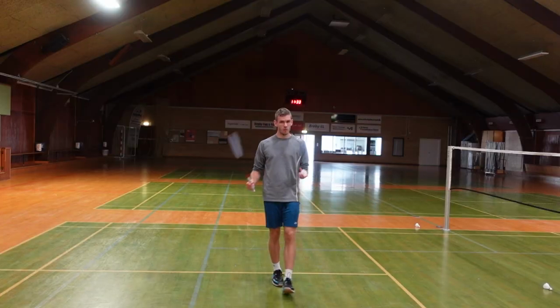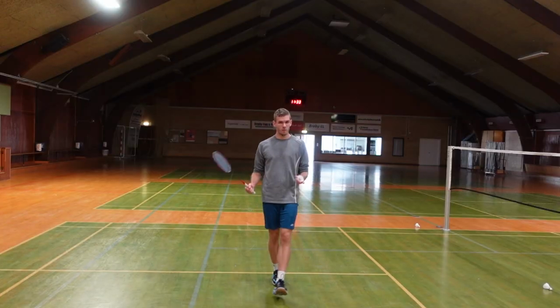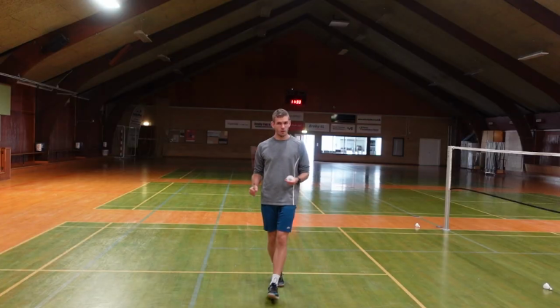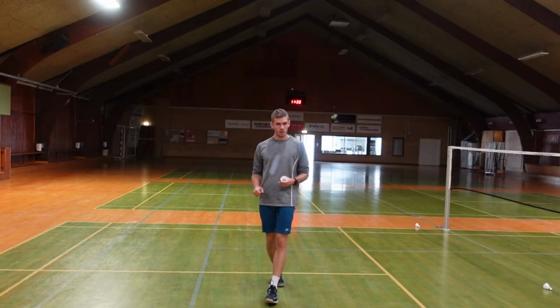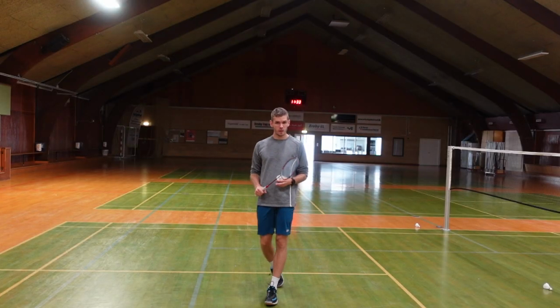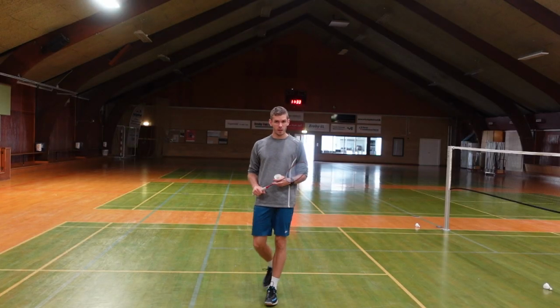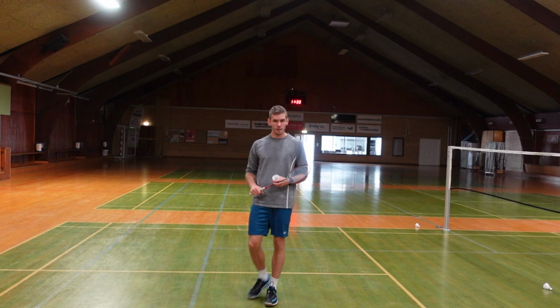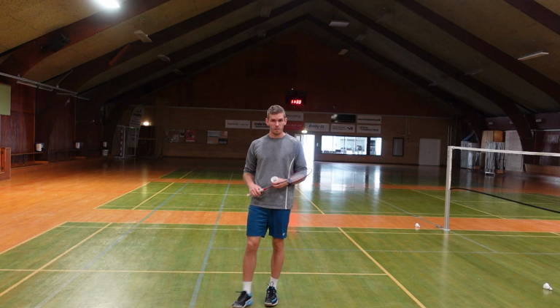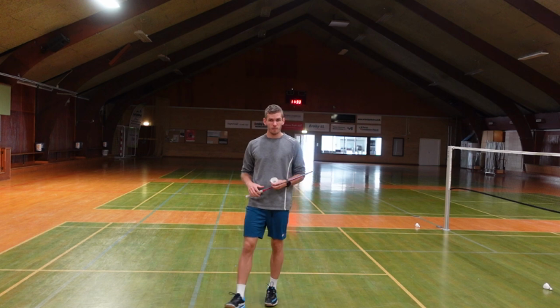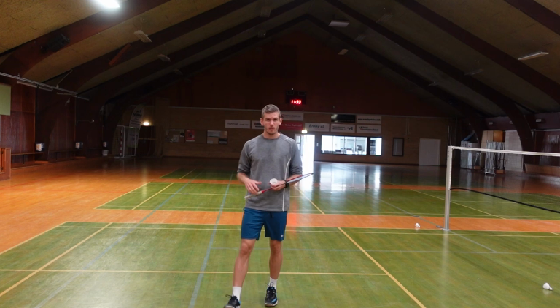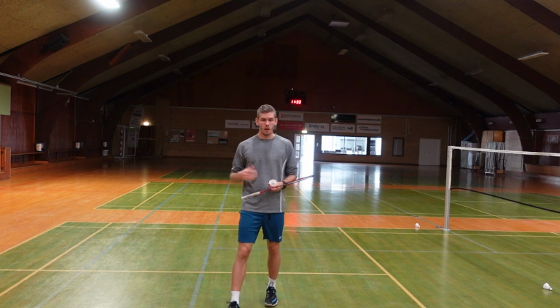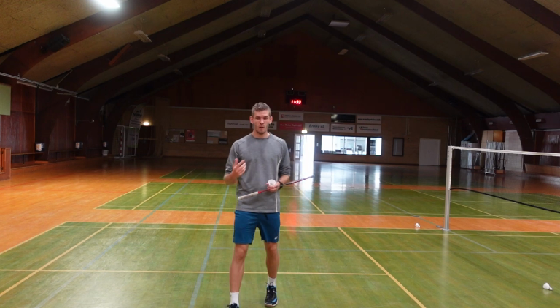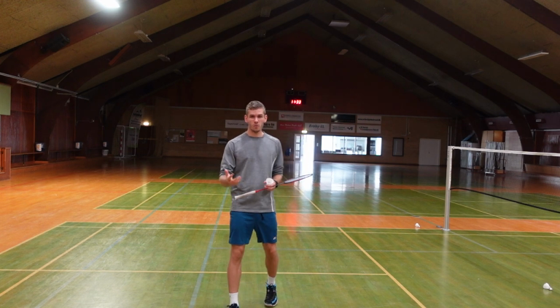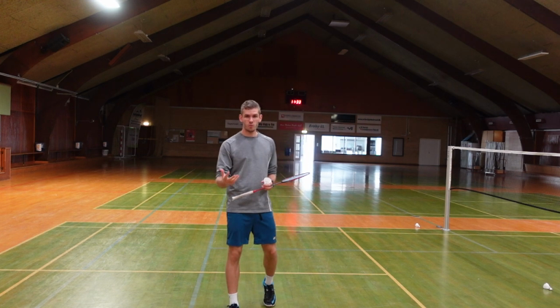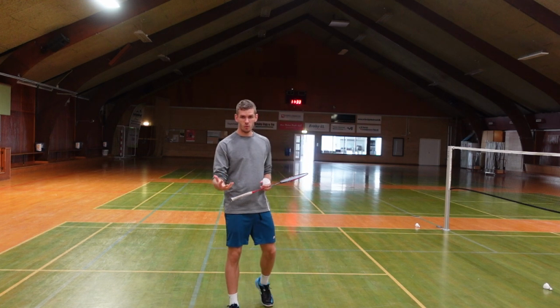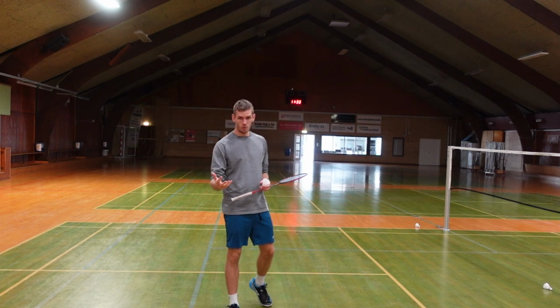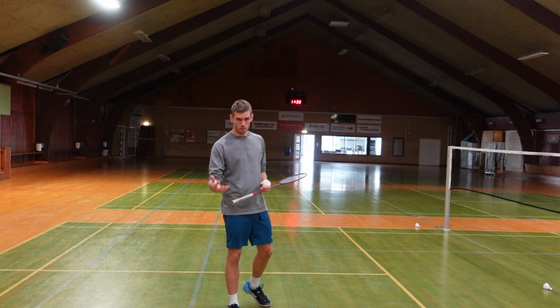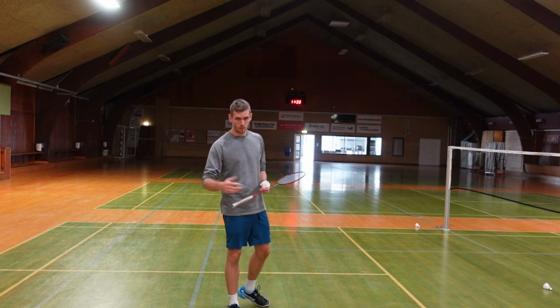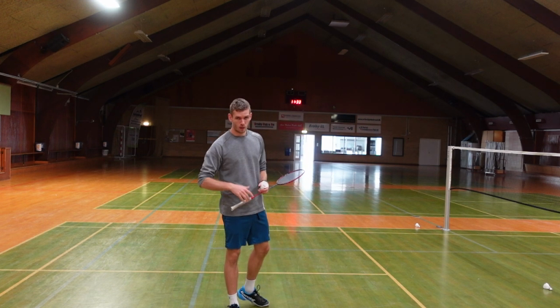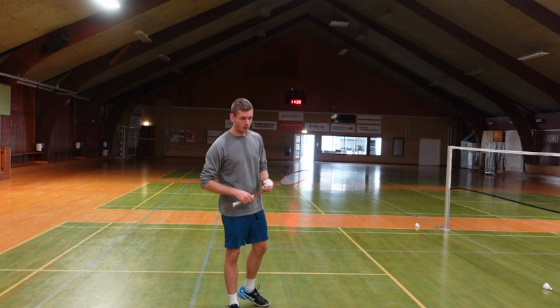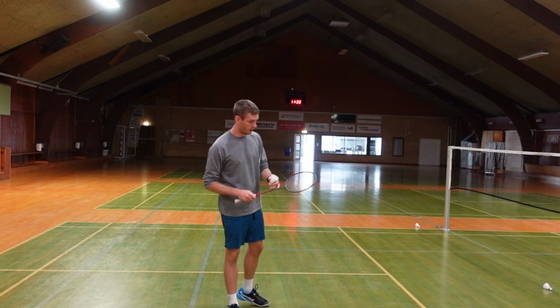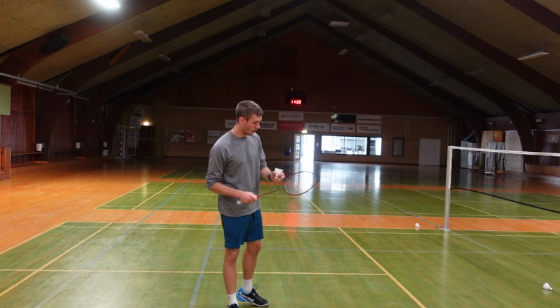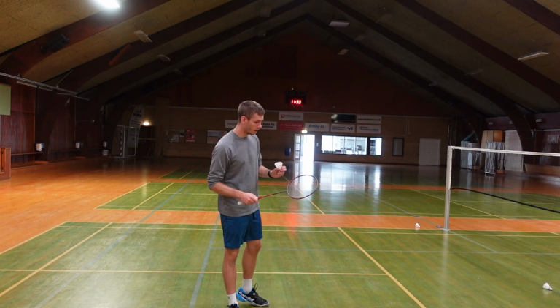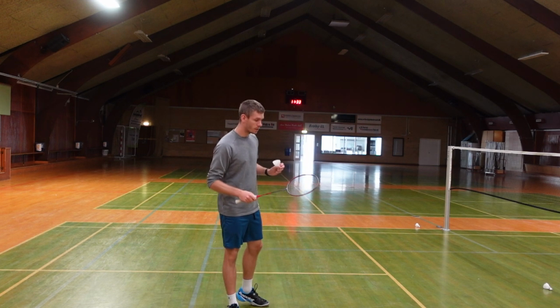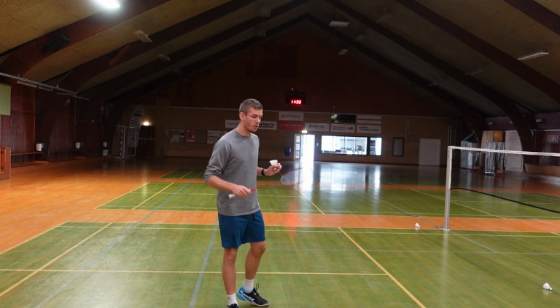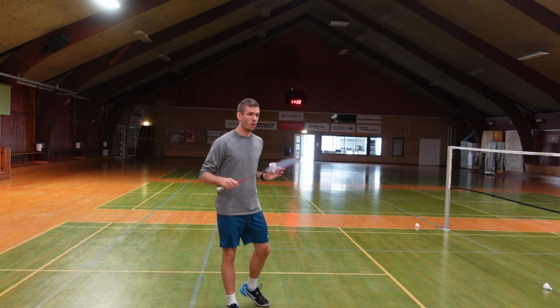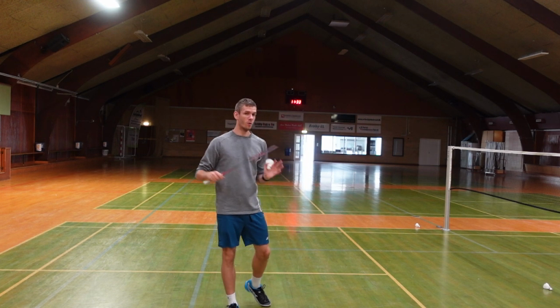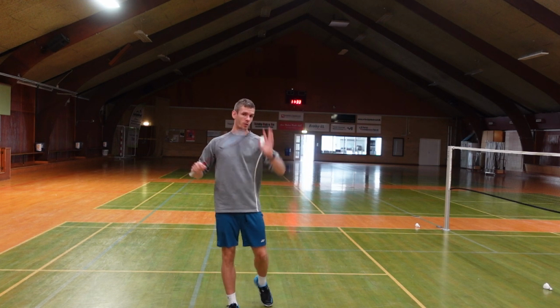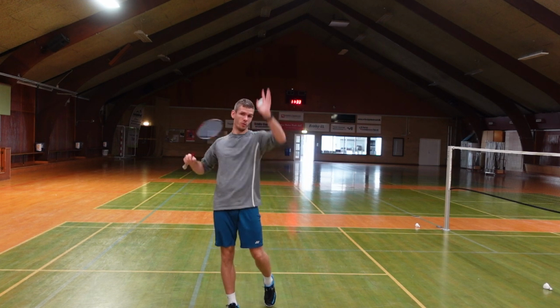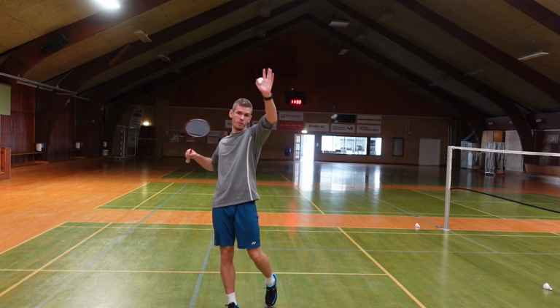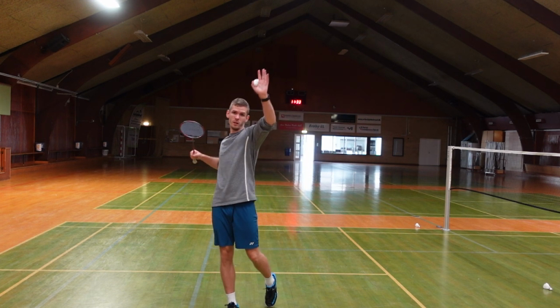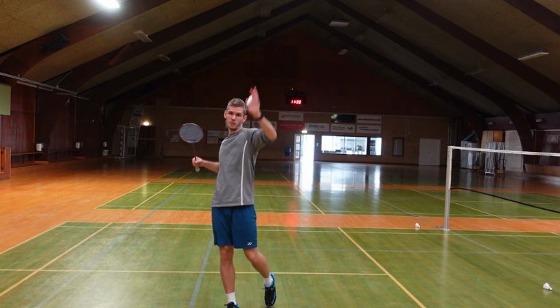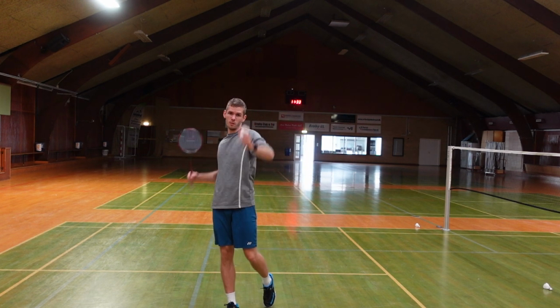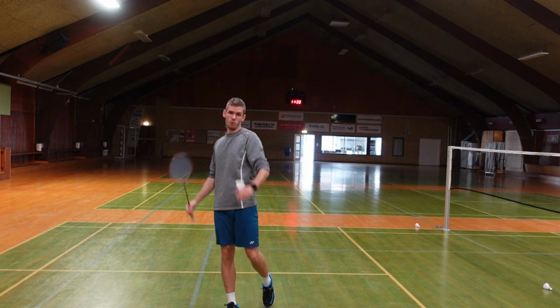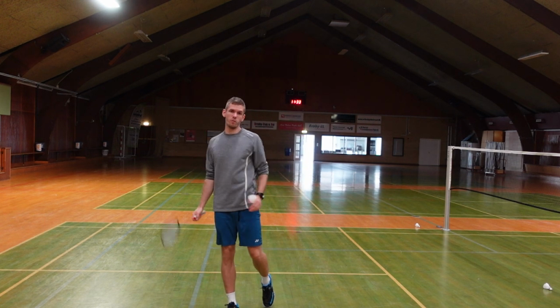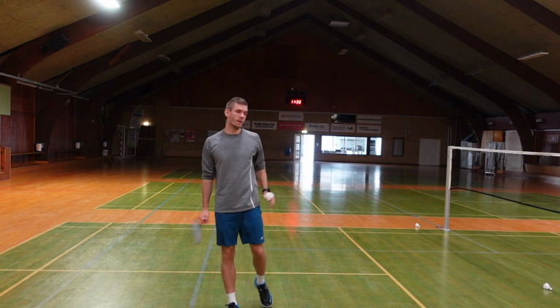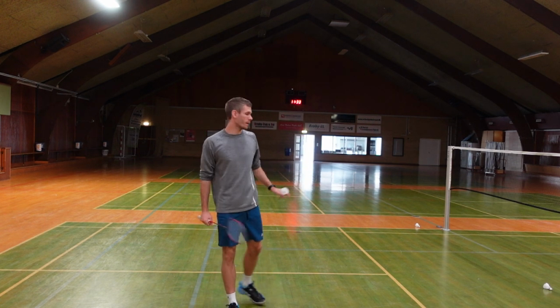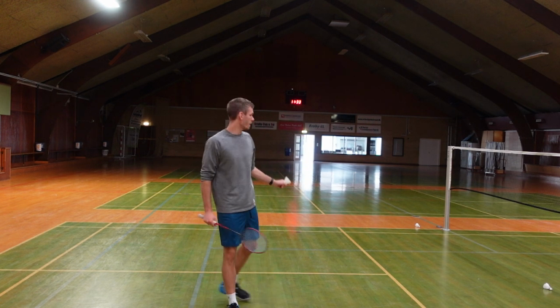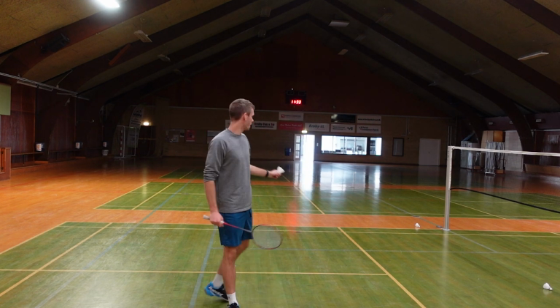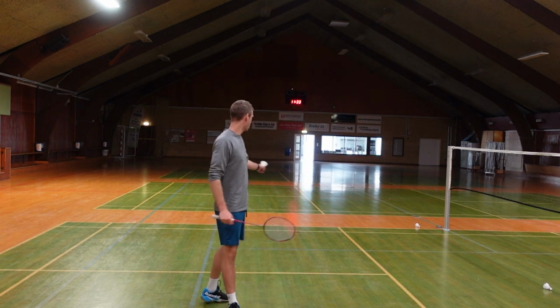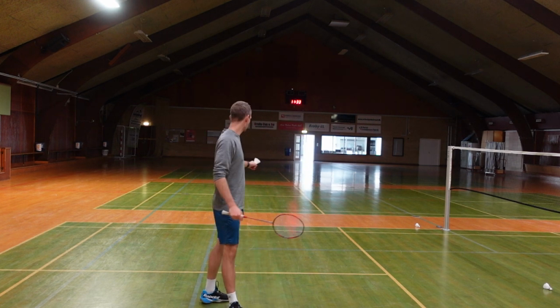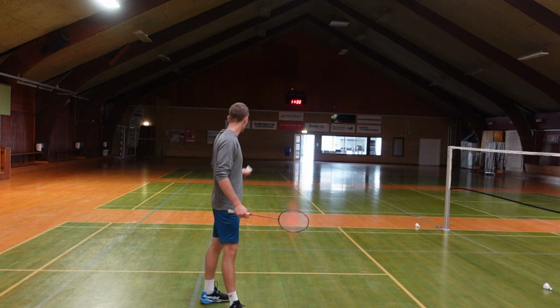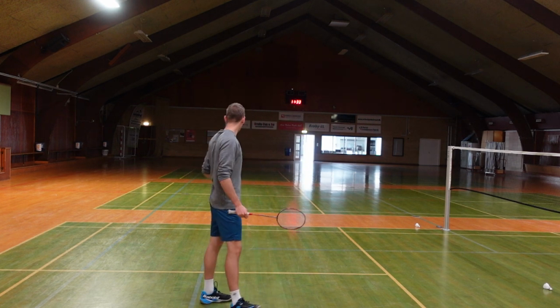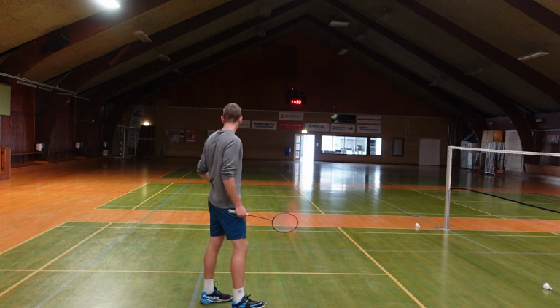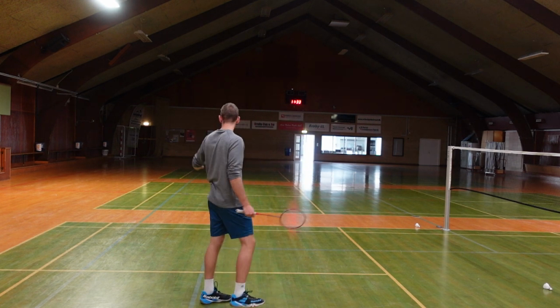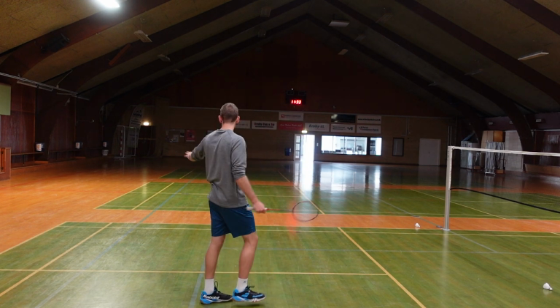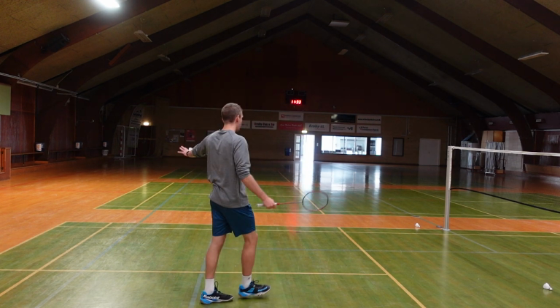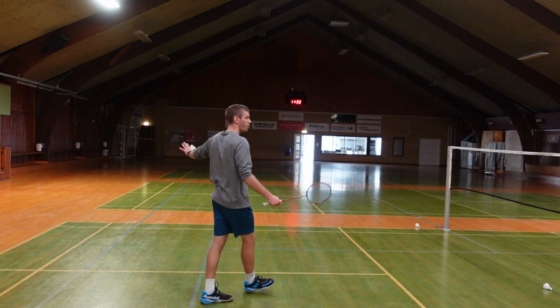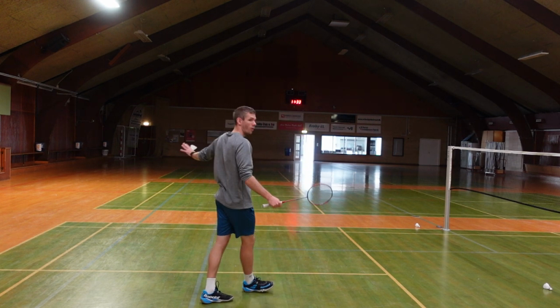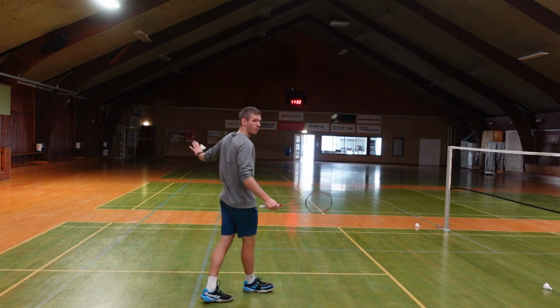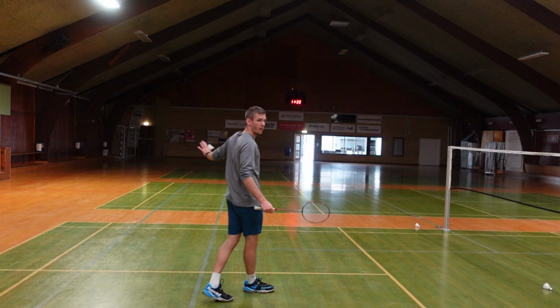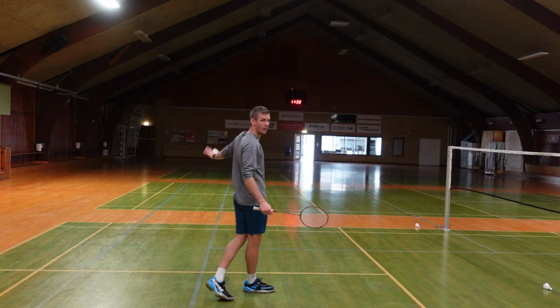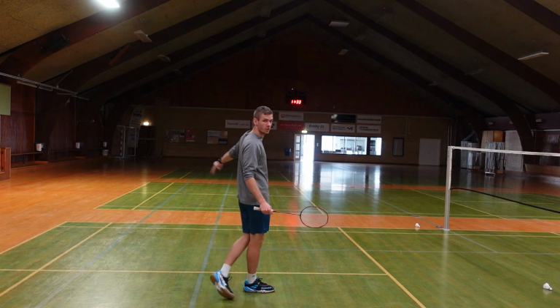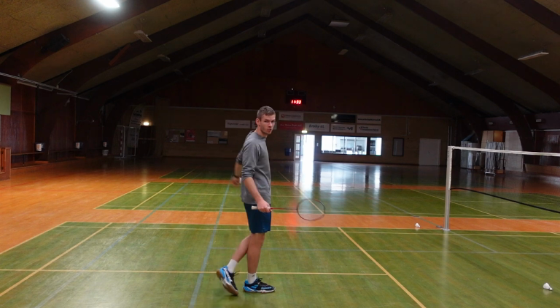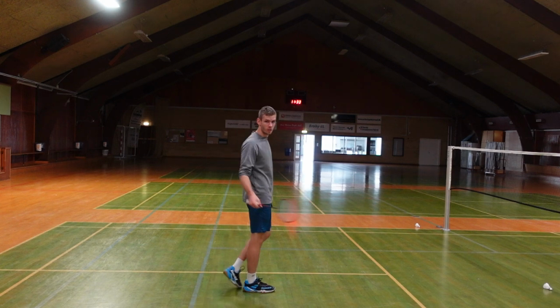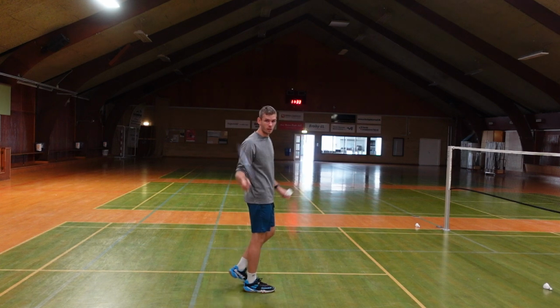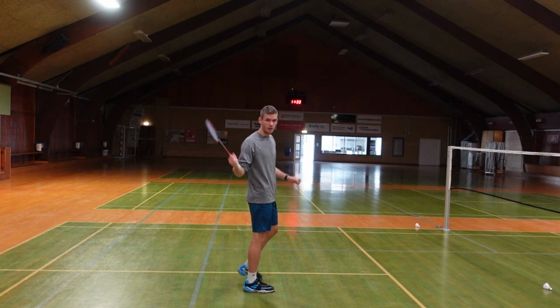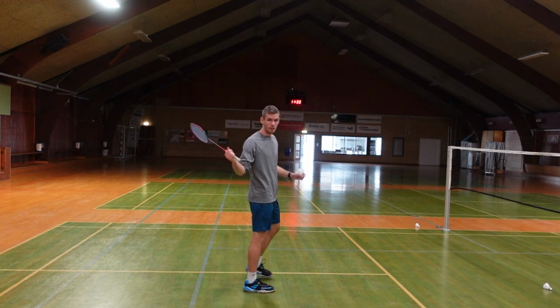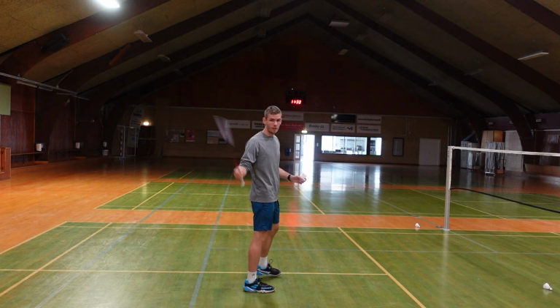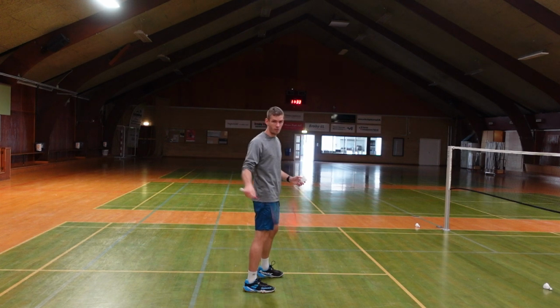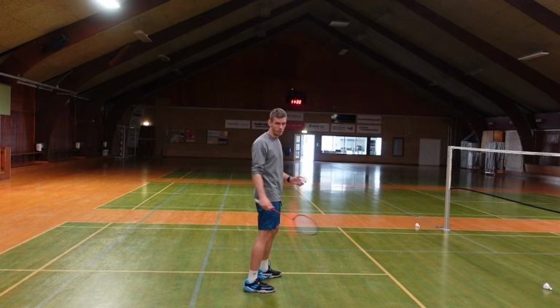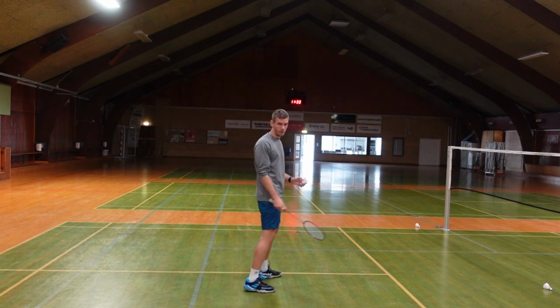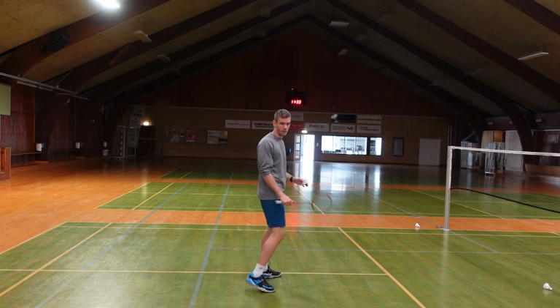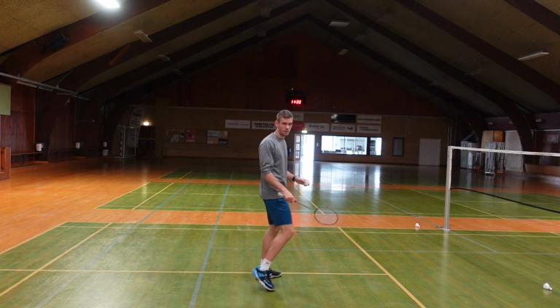So the first thing I will do is overdo this movement and go and perform a shot around the head.